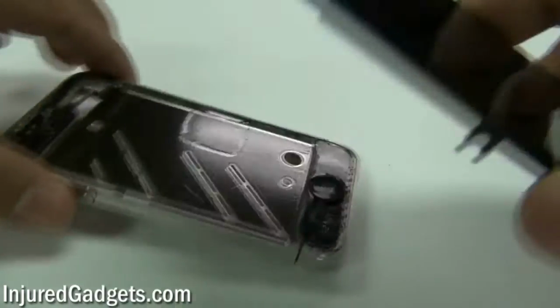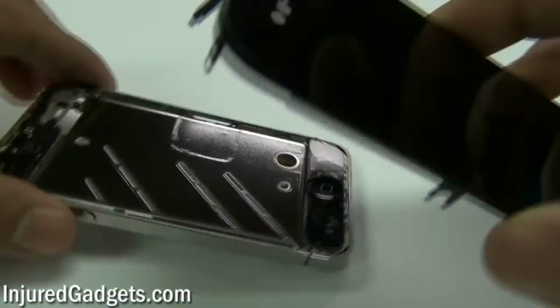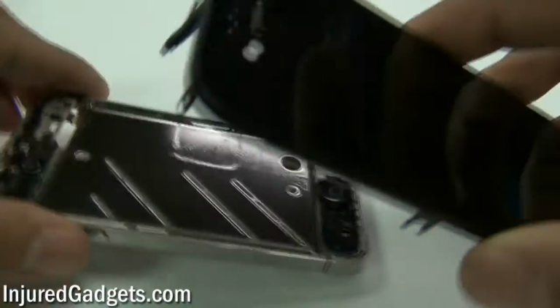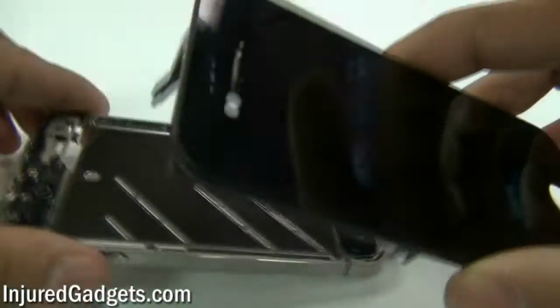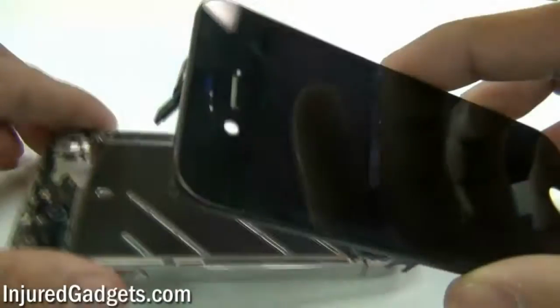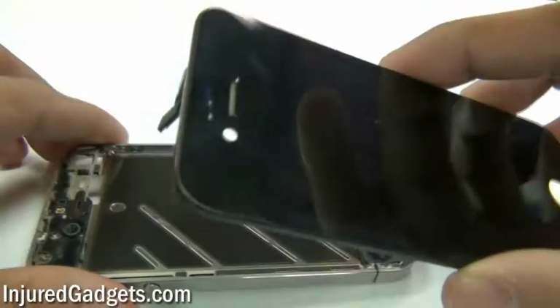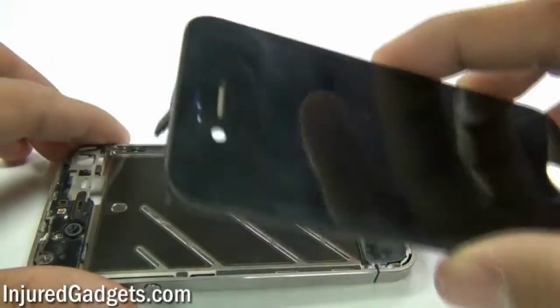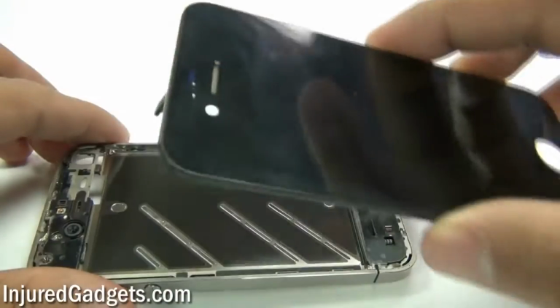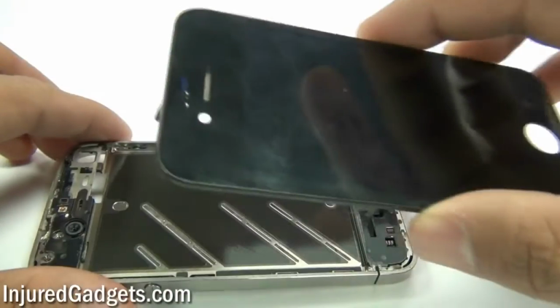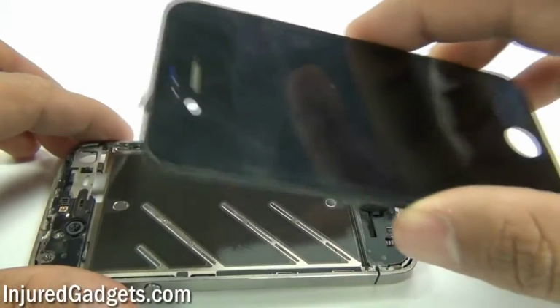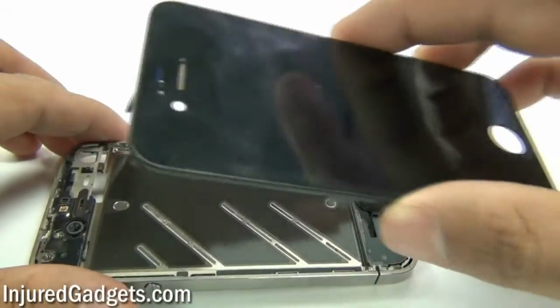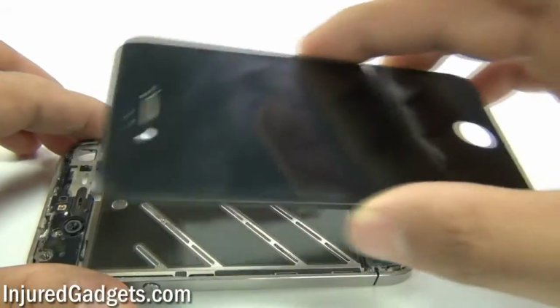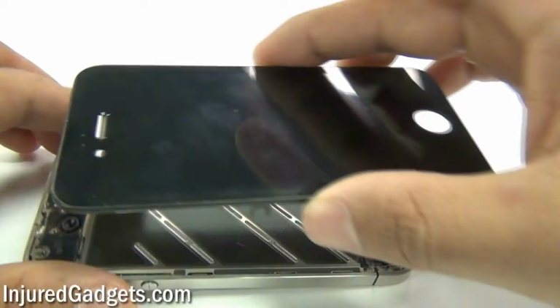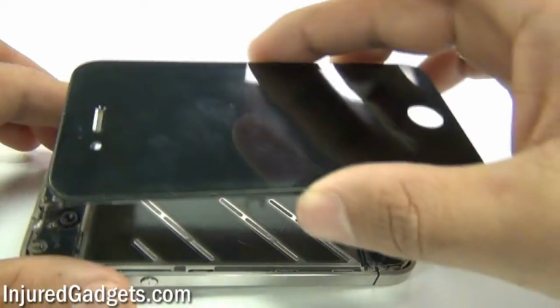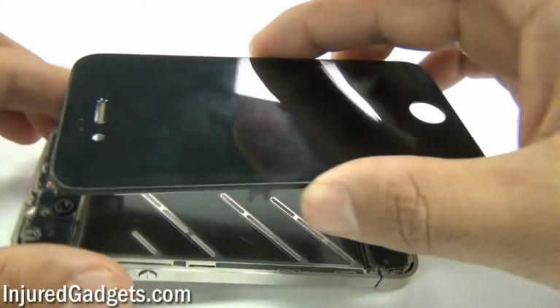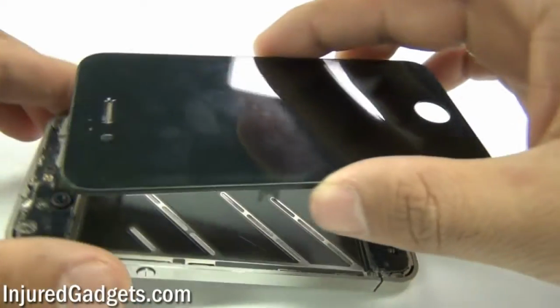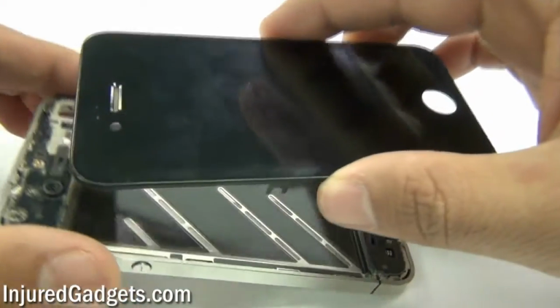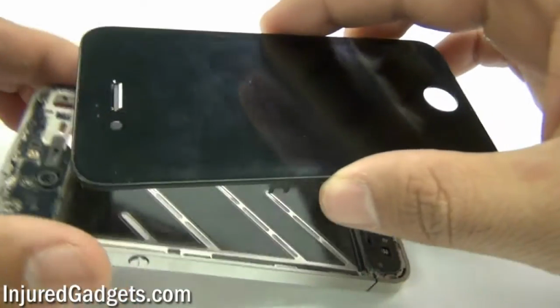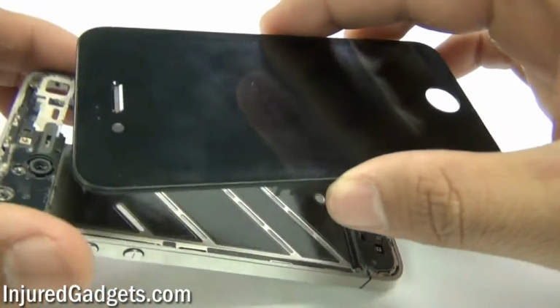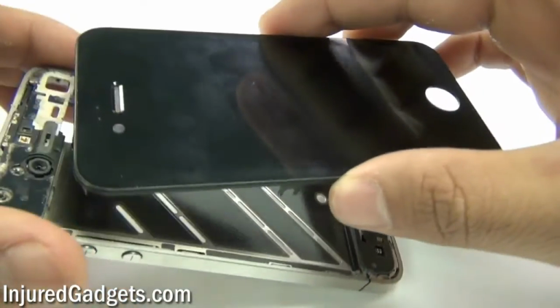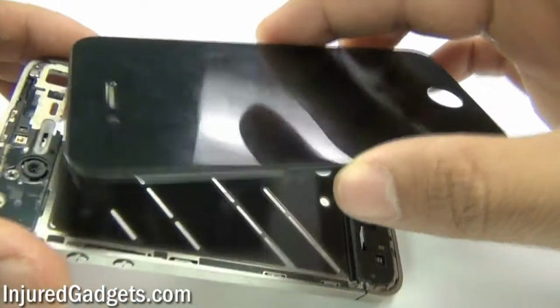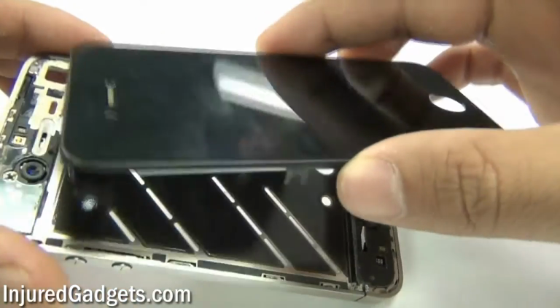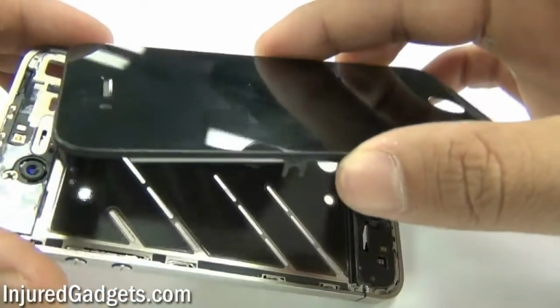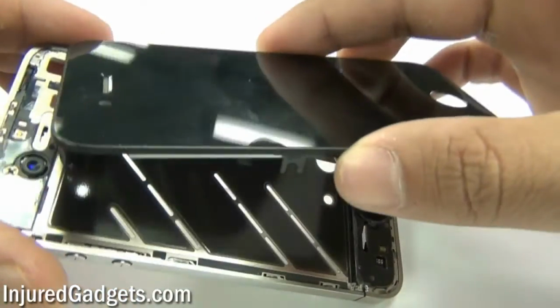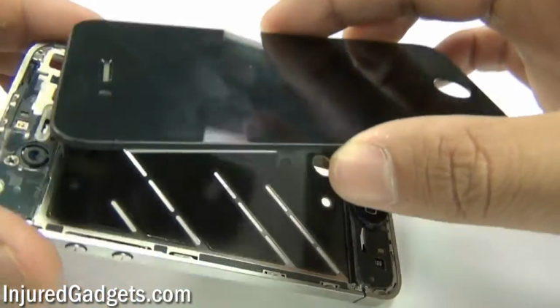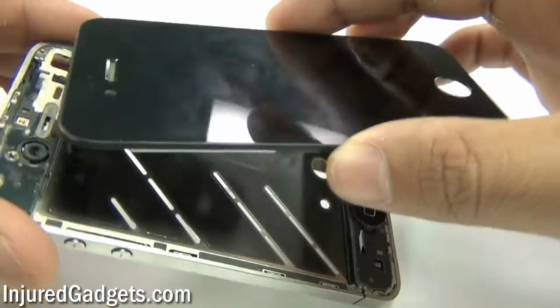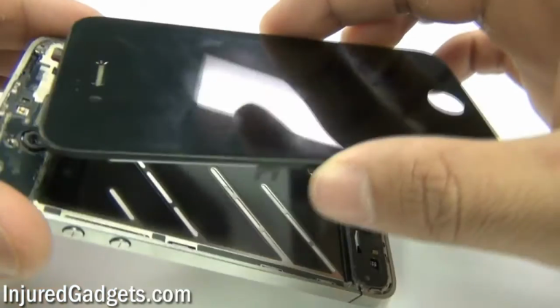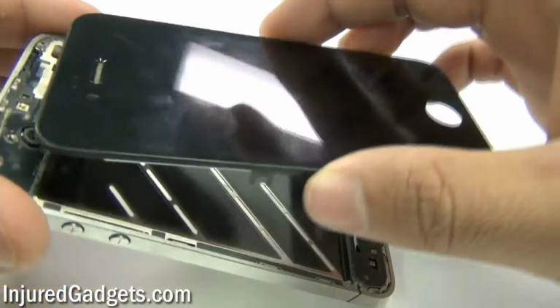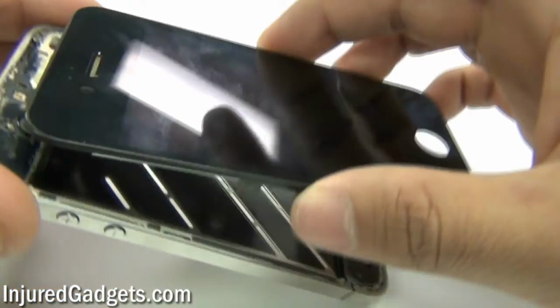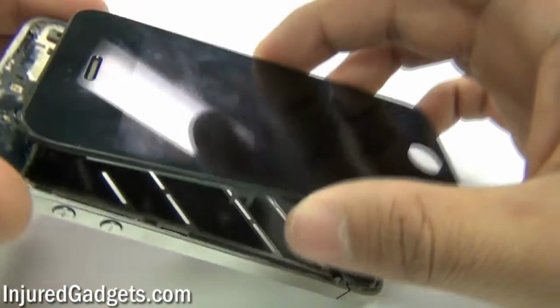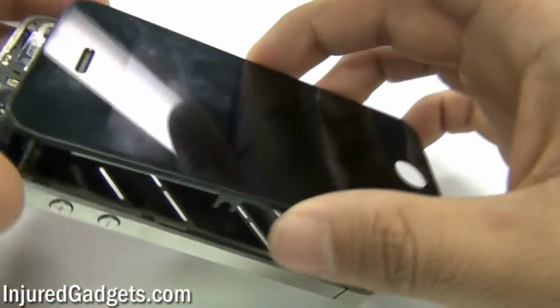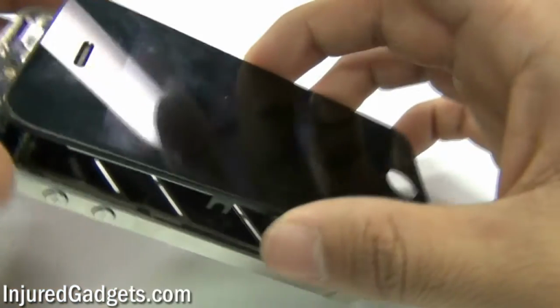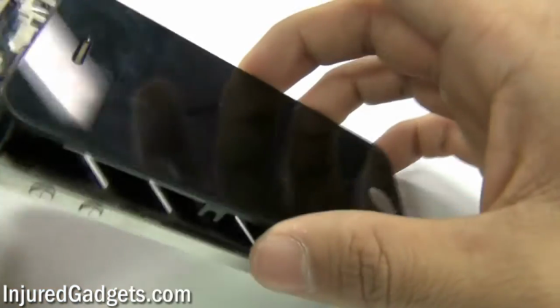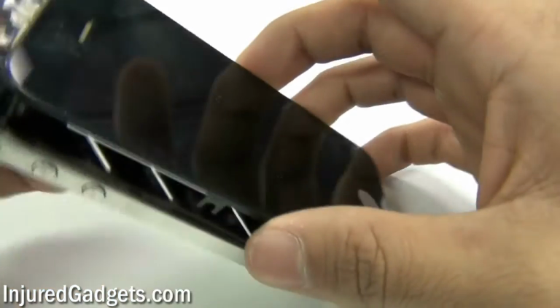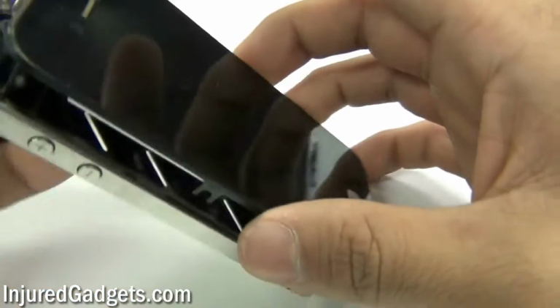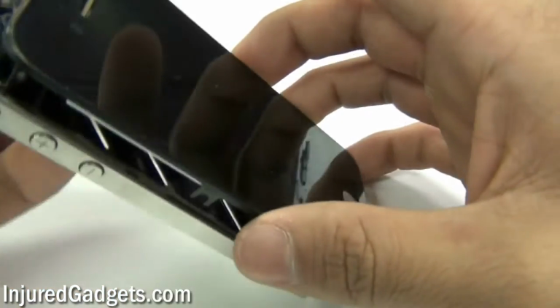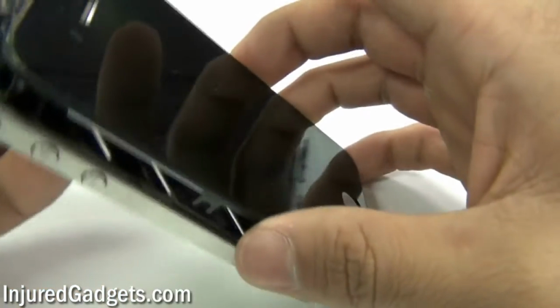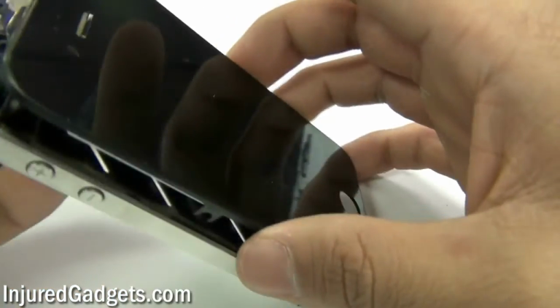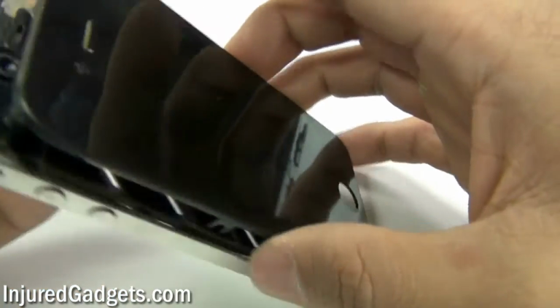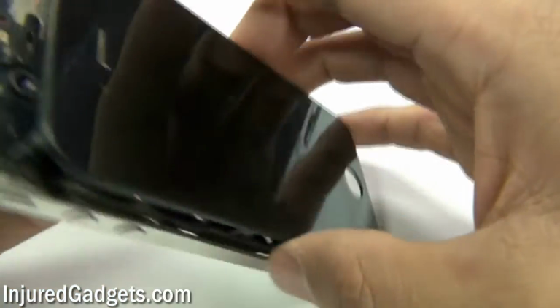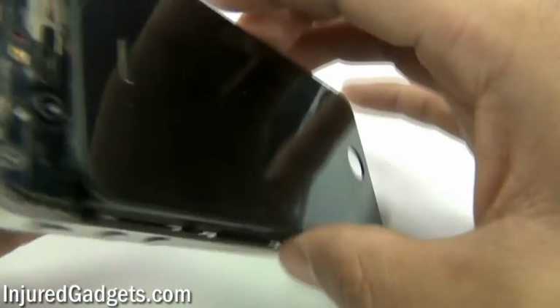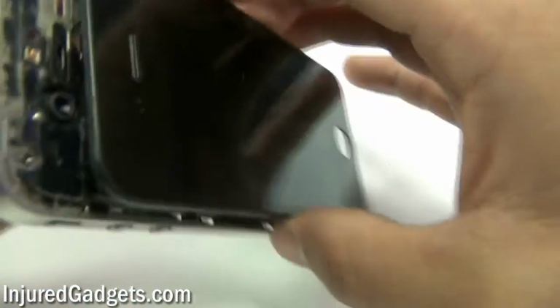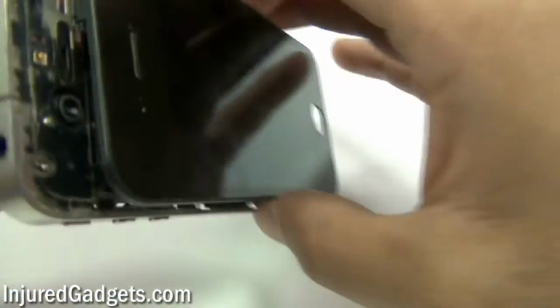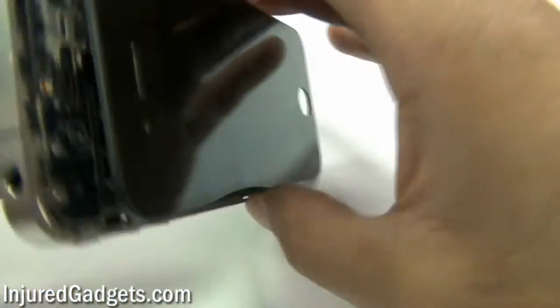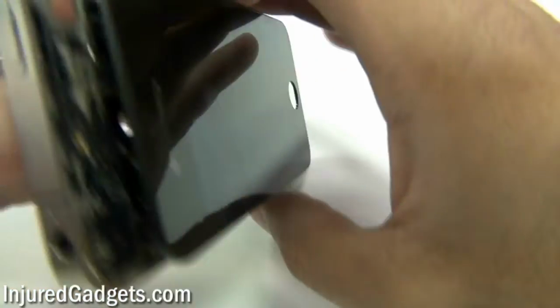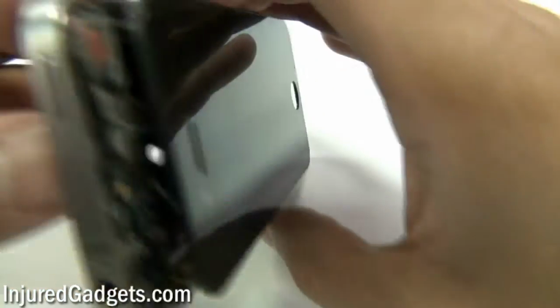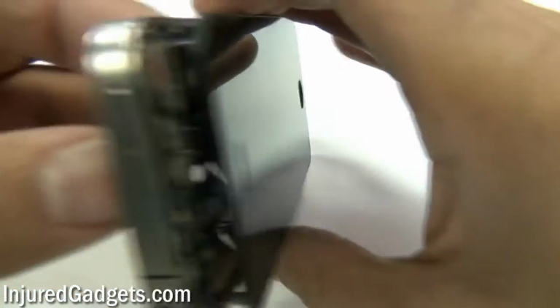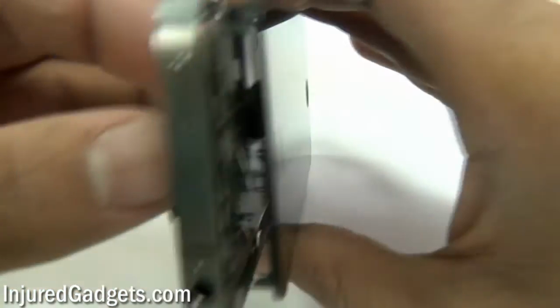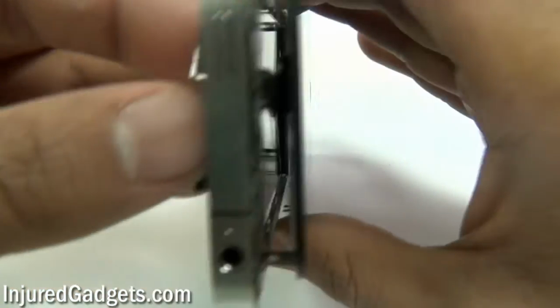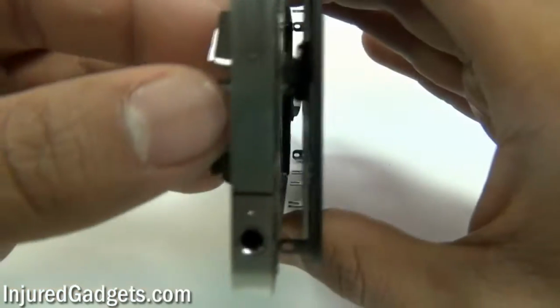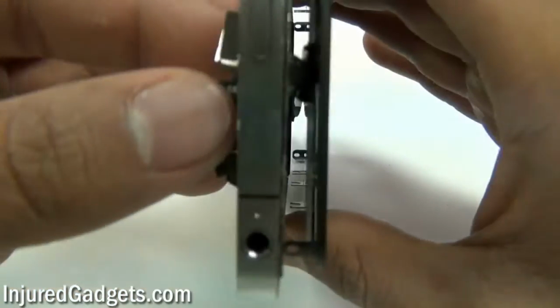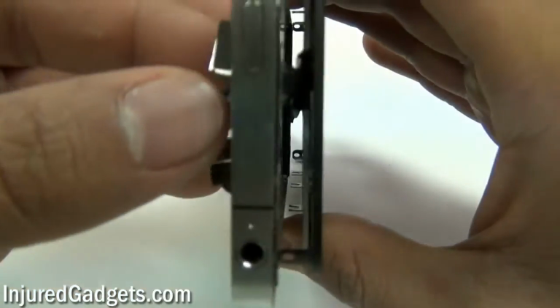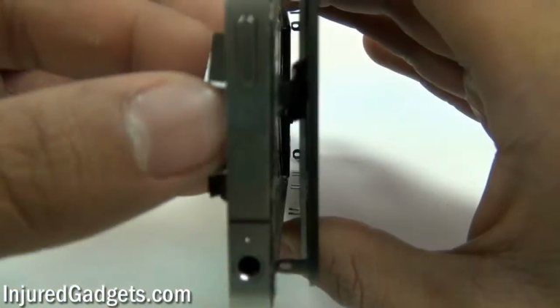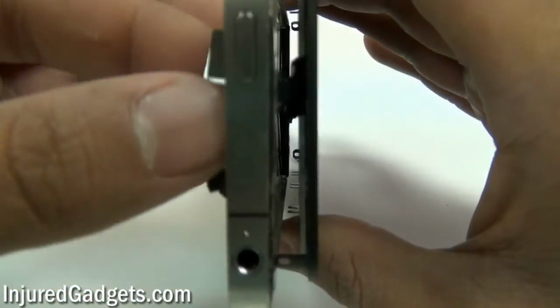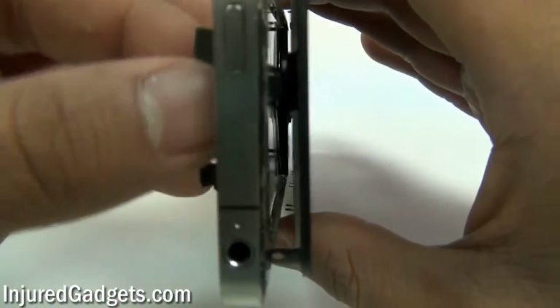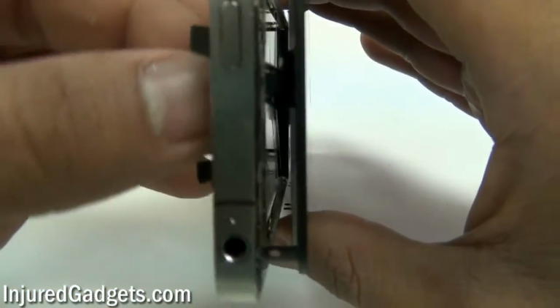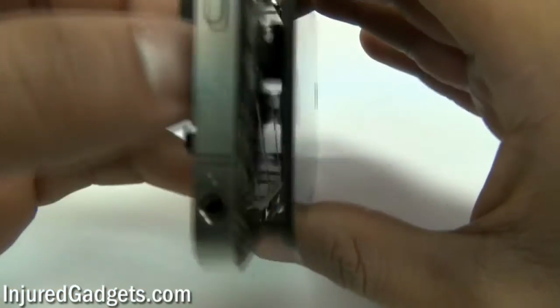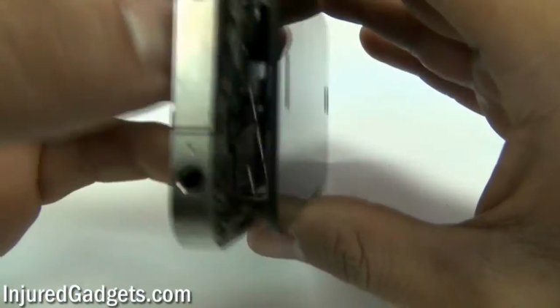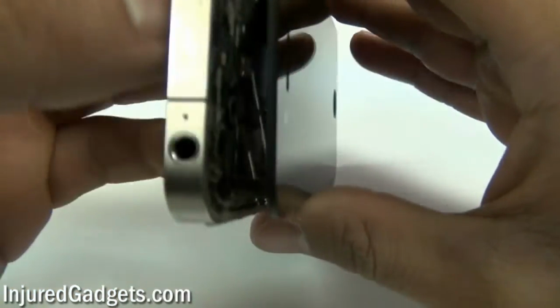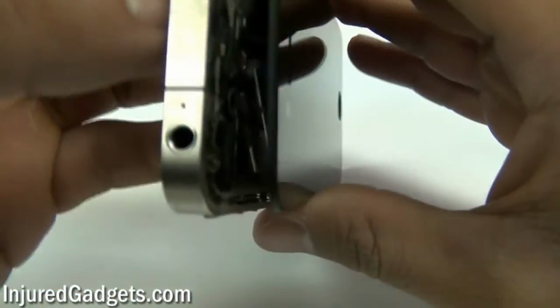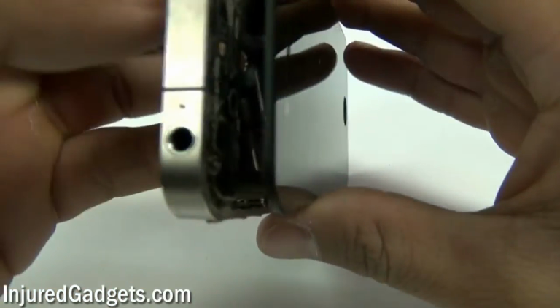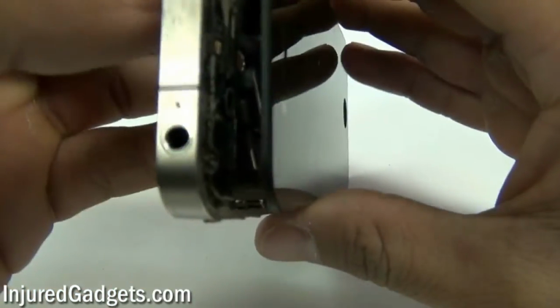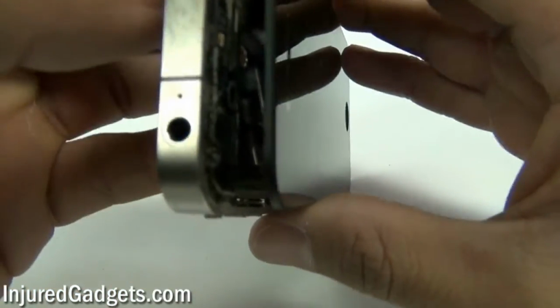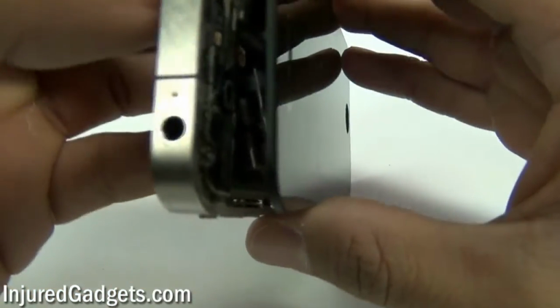Hey ladies and gentlemen, welcome to the reassembly guide for the iPhone 4 touchscreen glass digitizer and LCD.